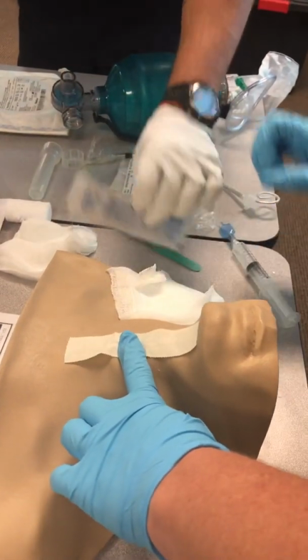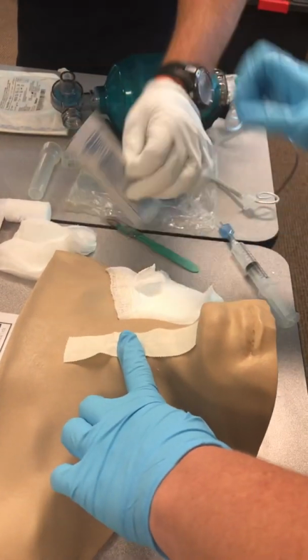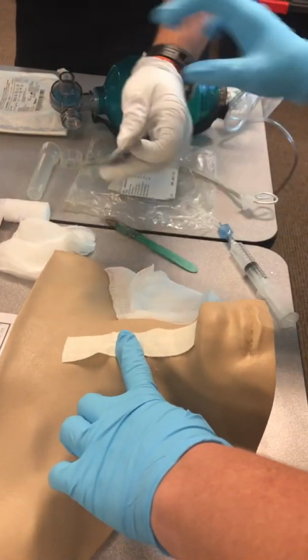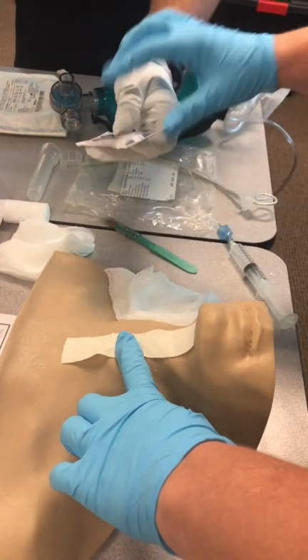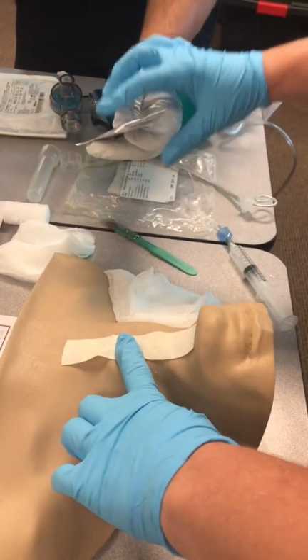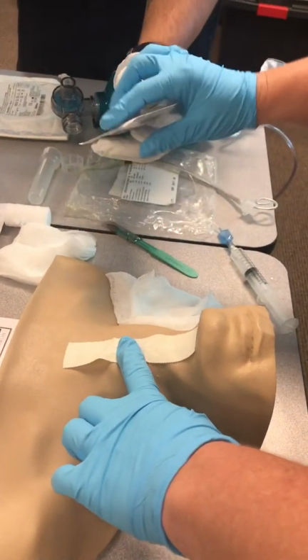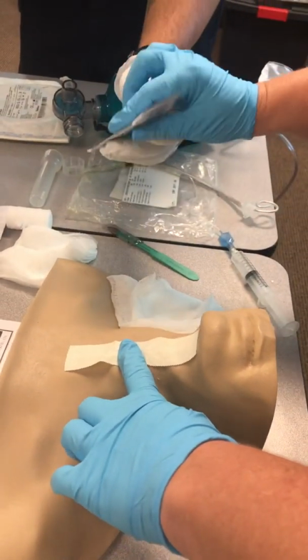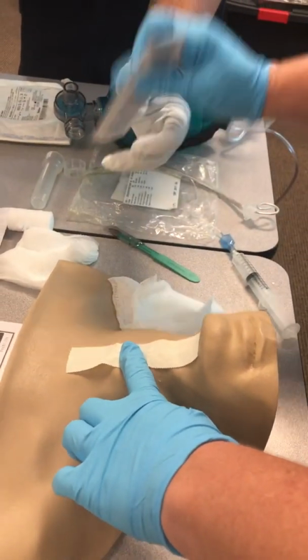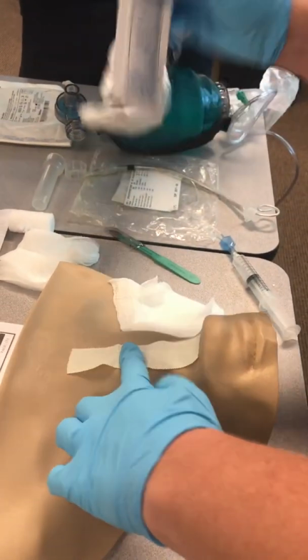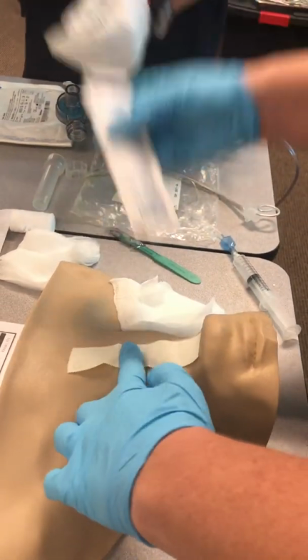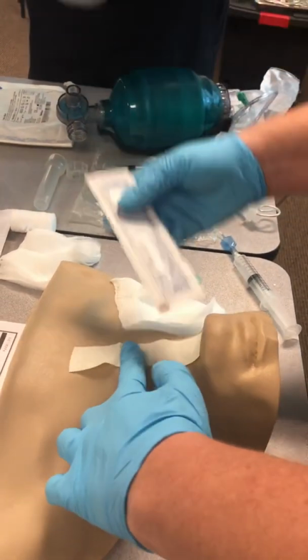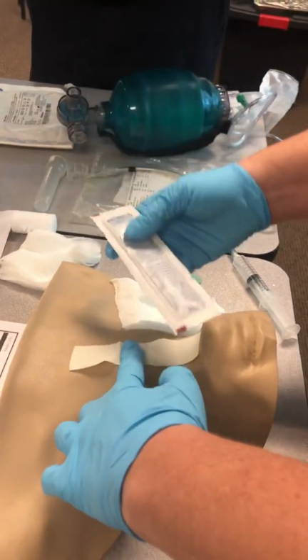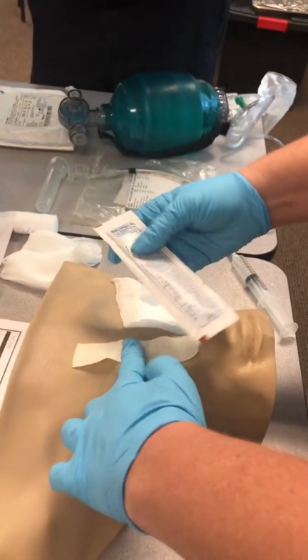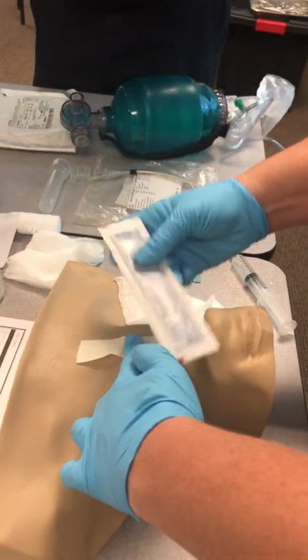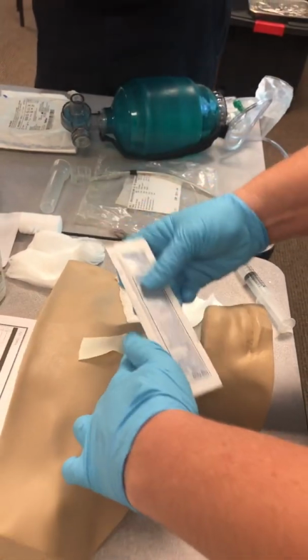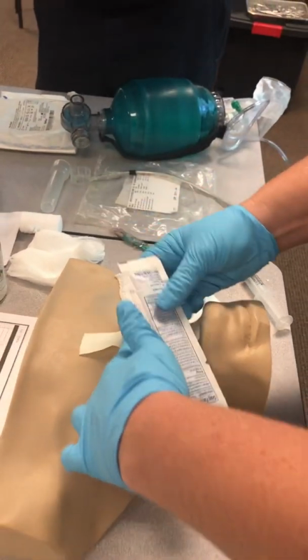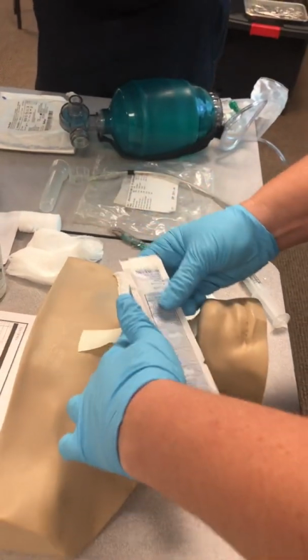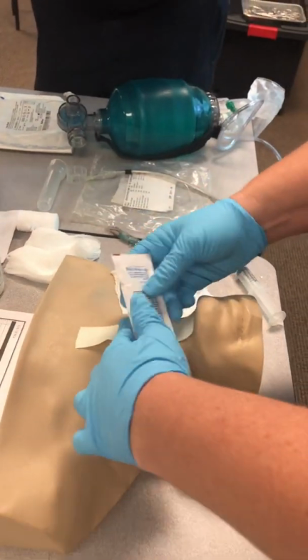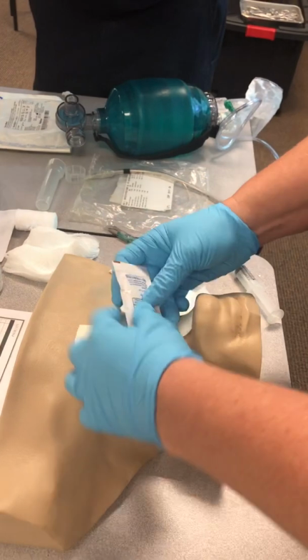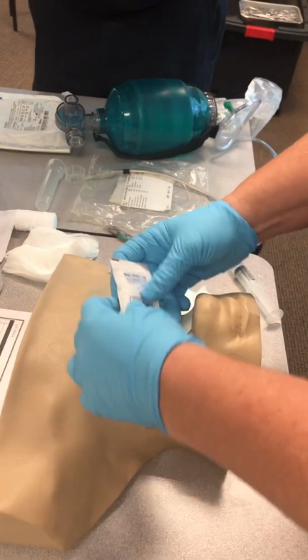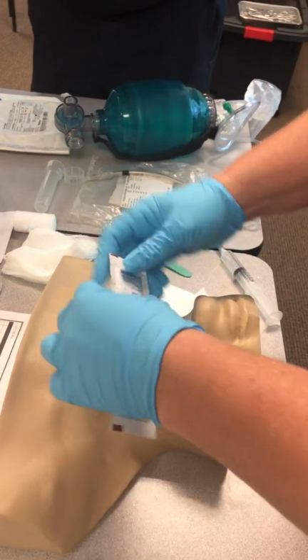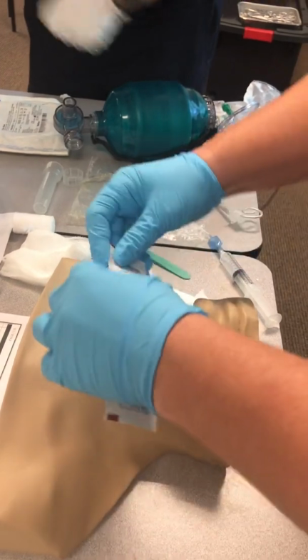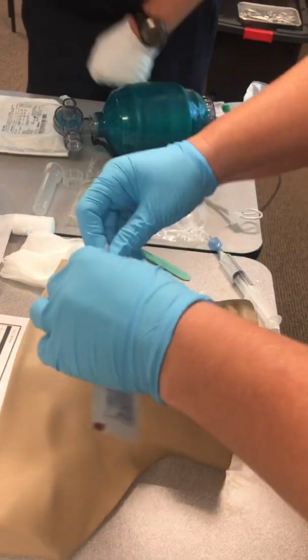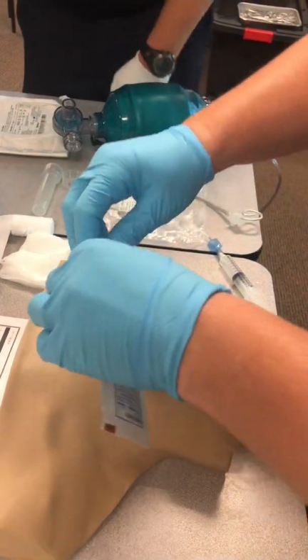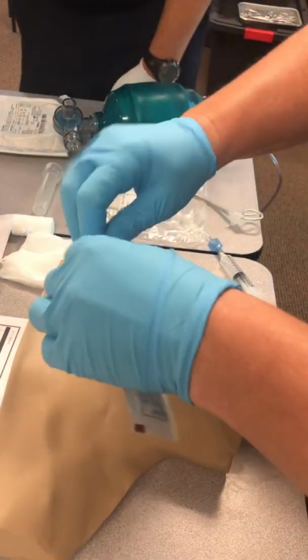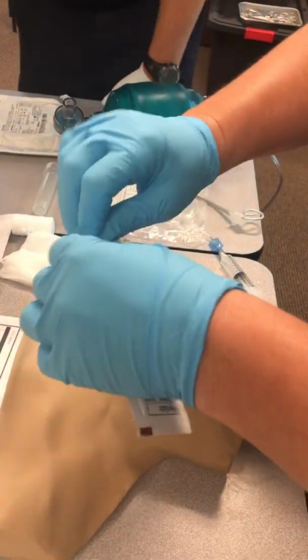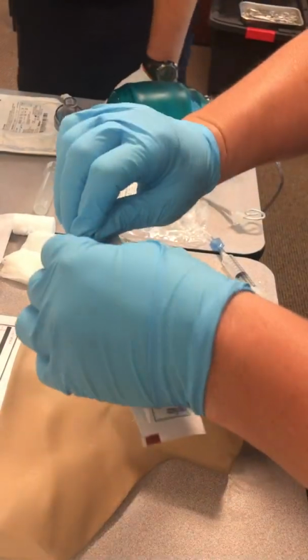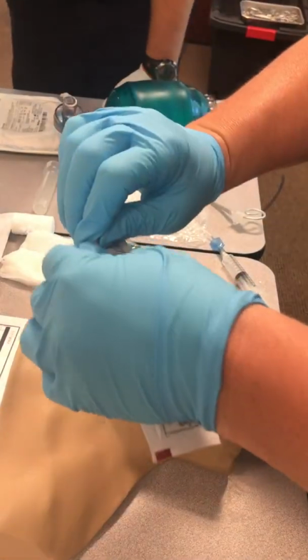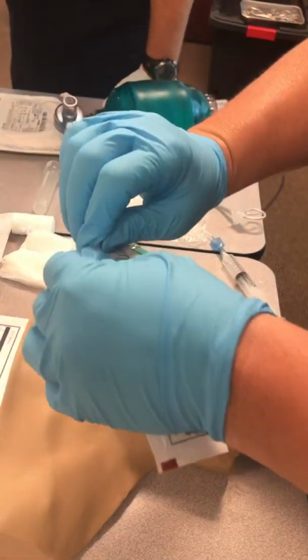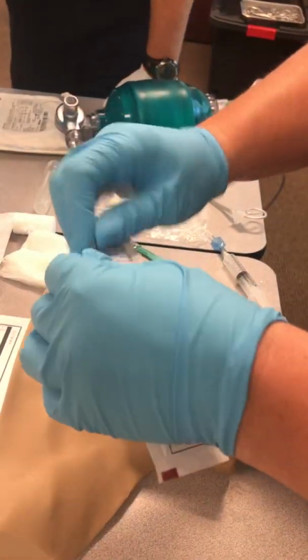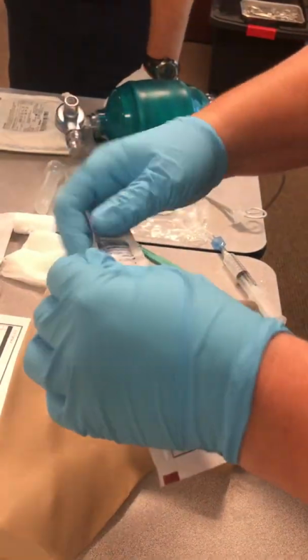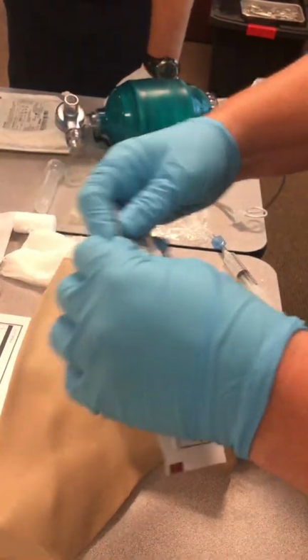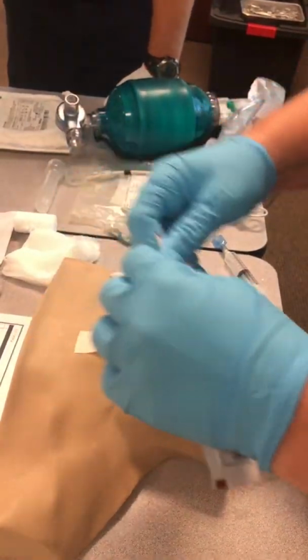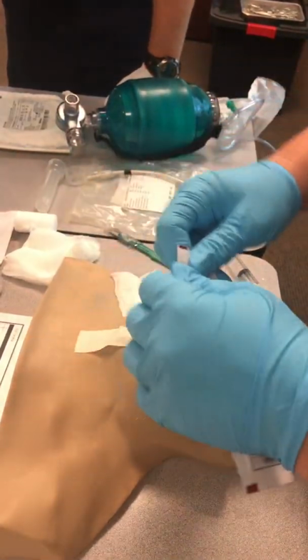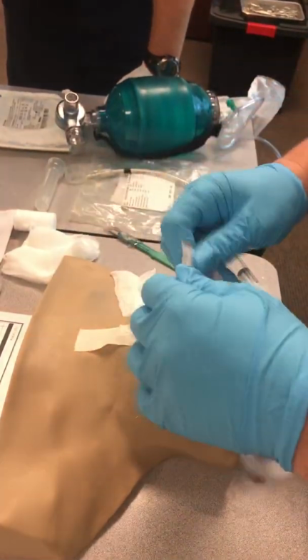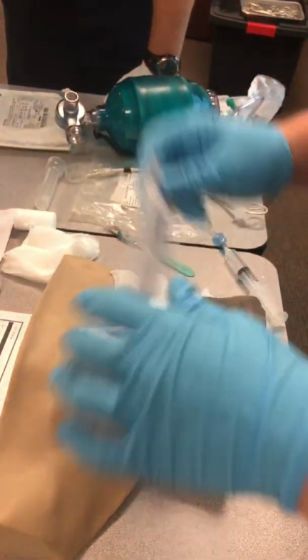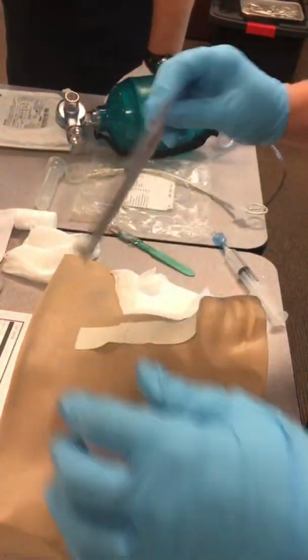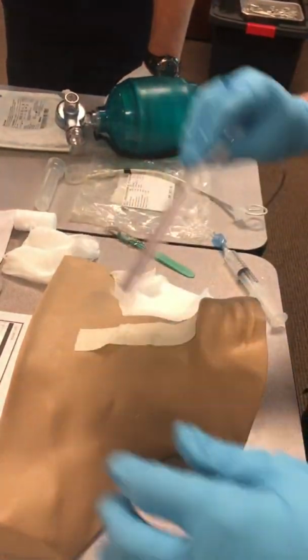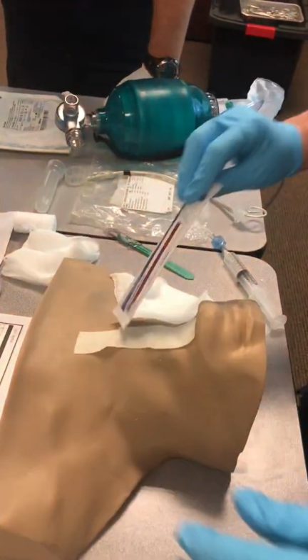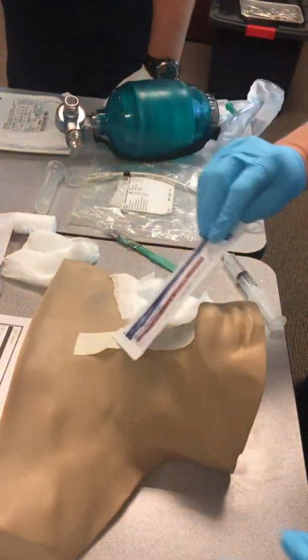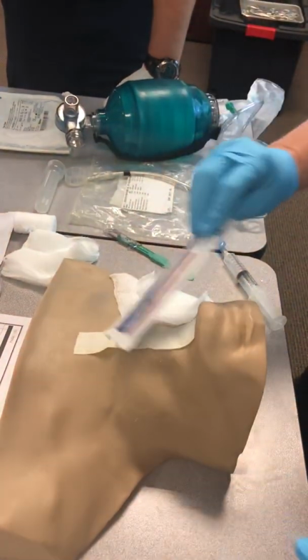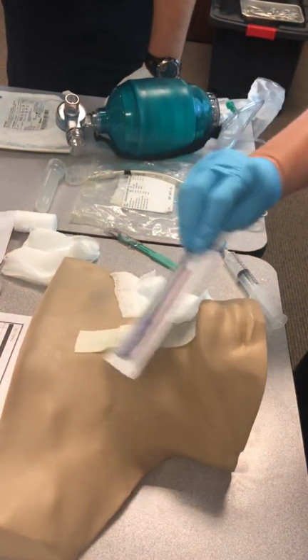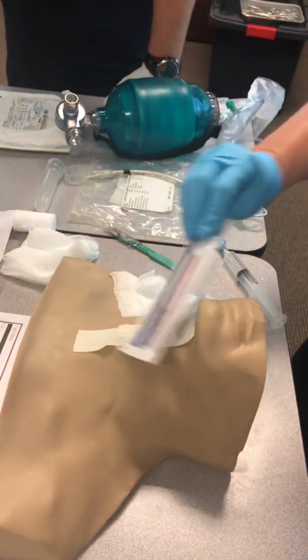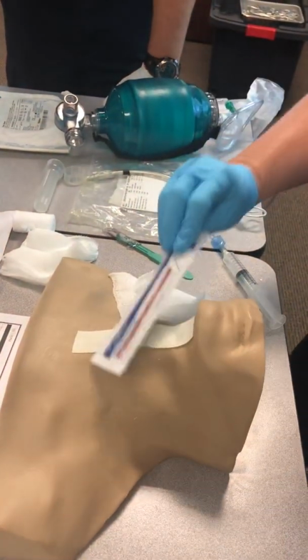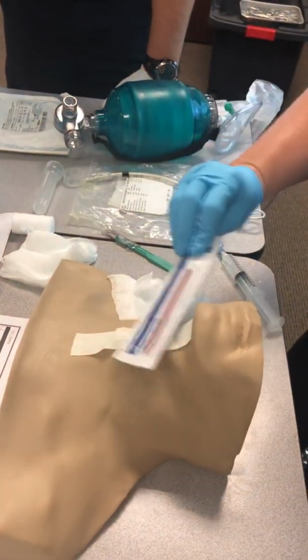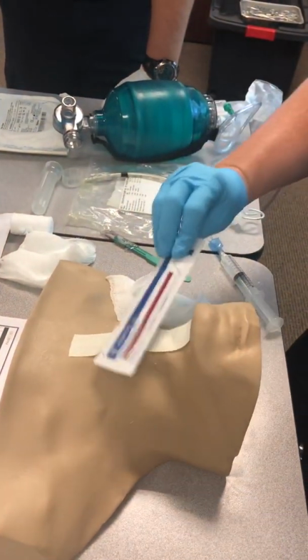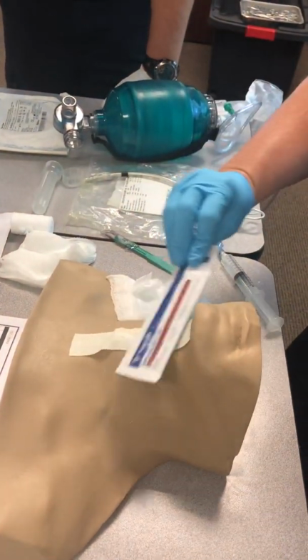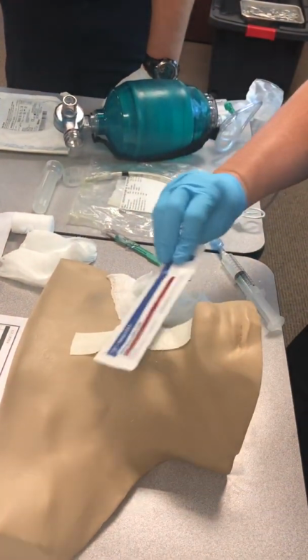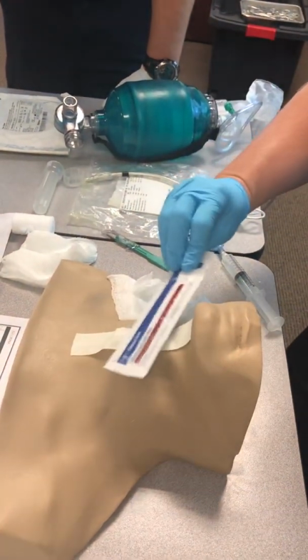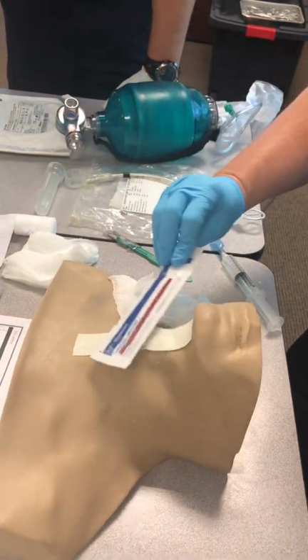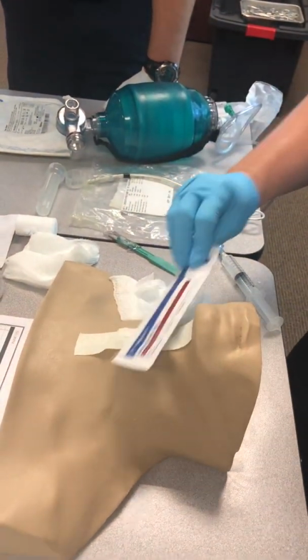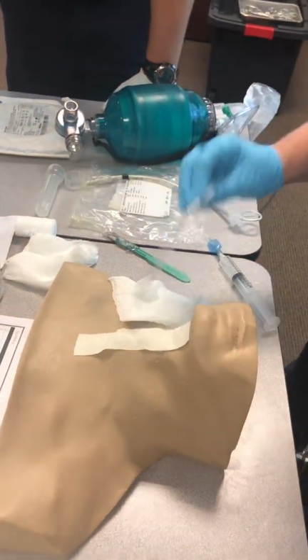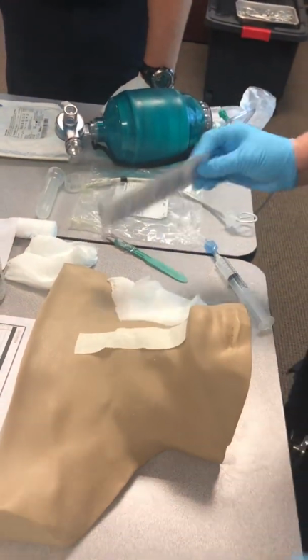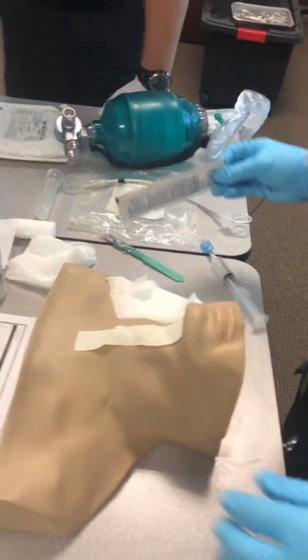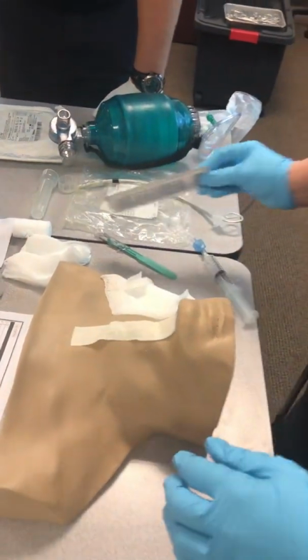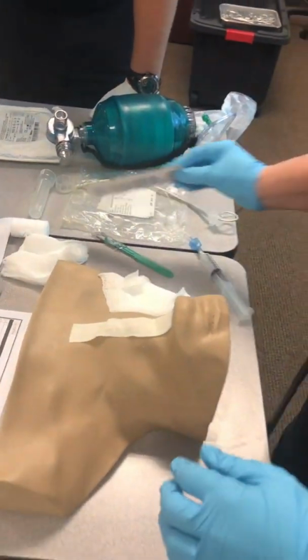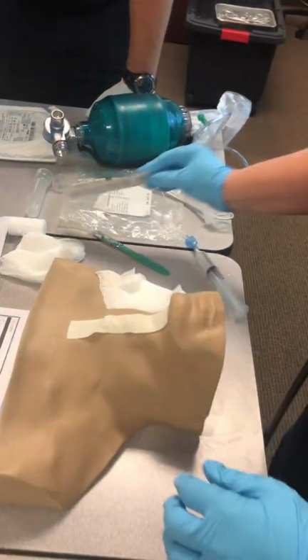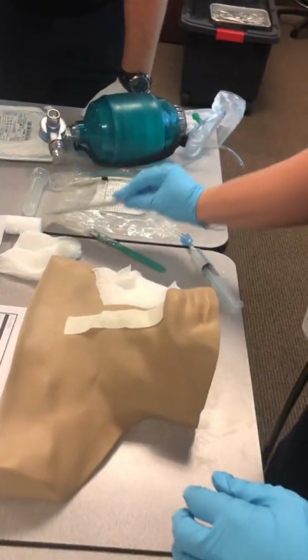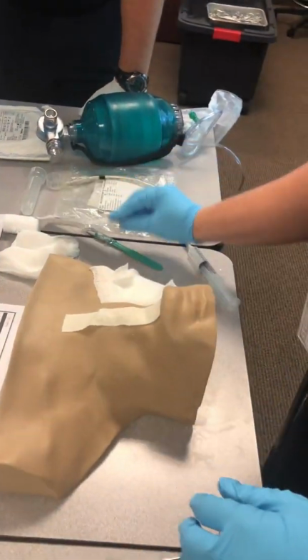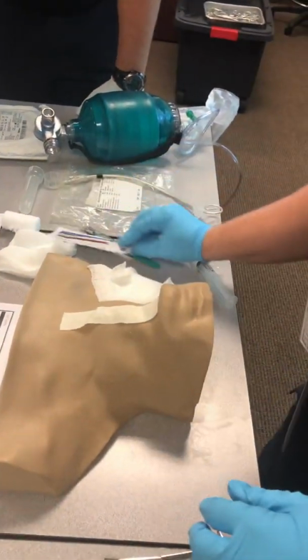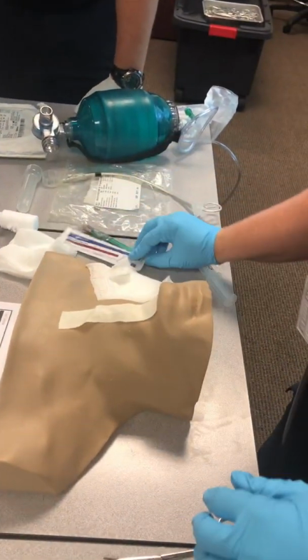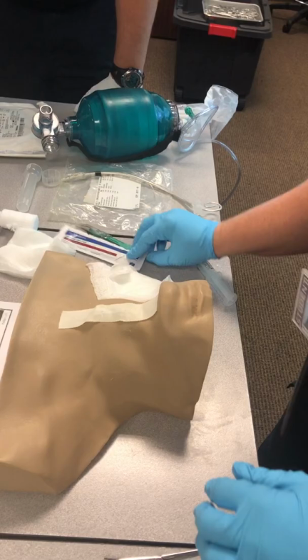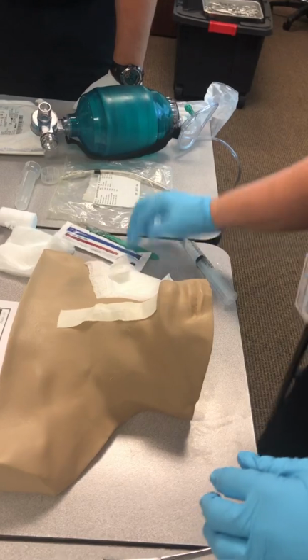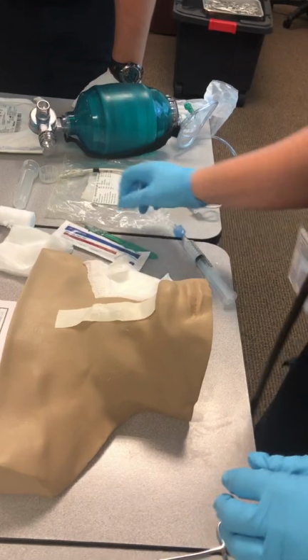Go ahead and prep the site with the betadine. Get that in there, prepping it. We've simulated the preparation.